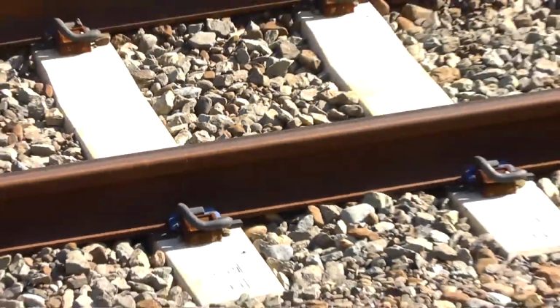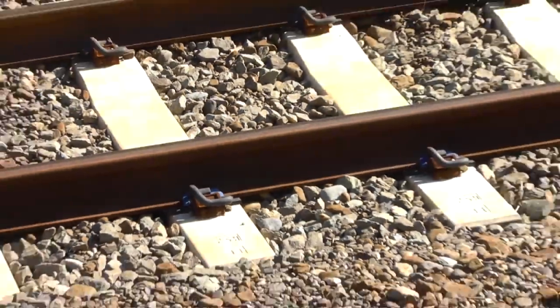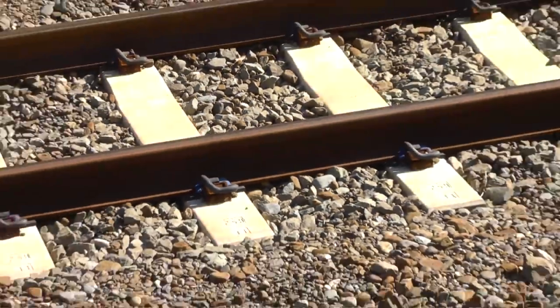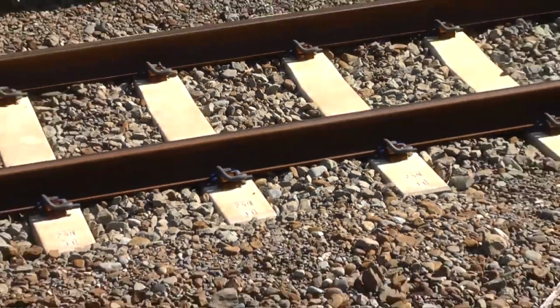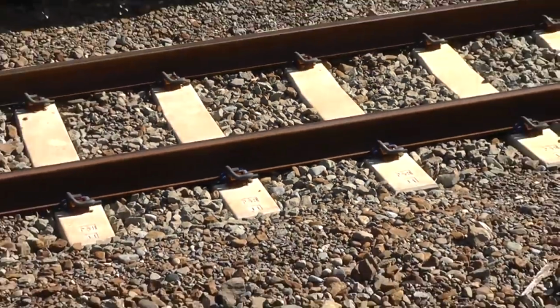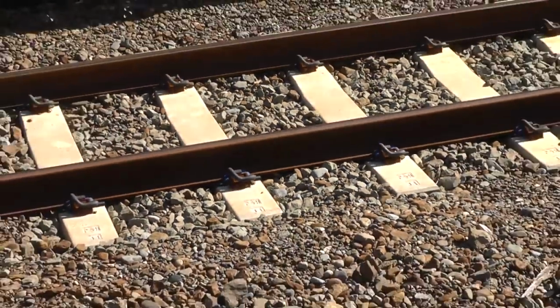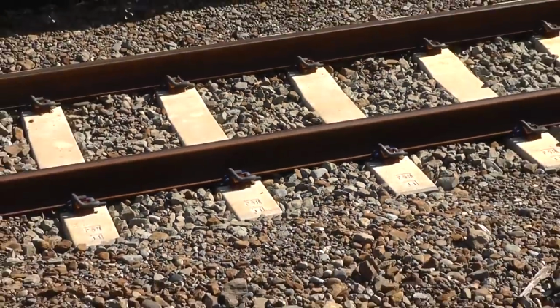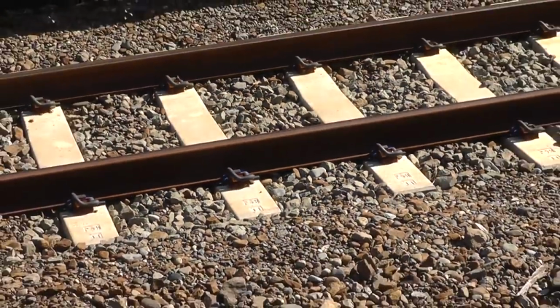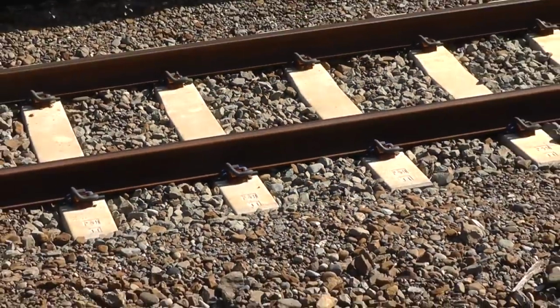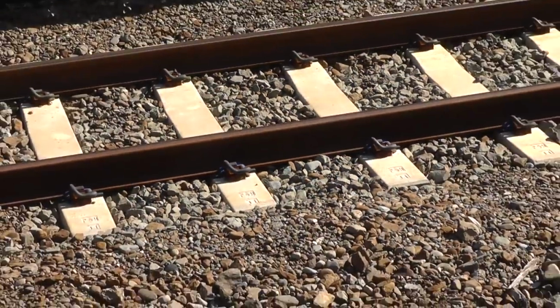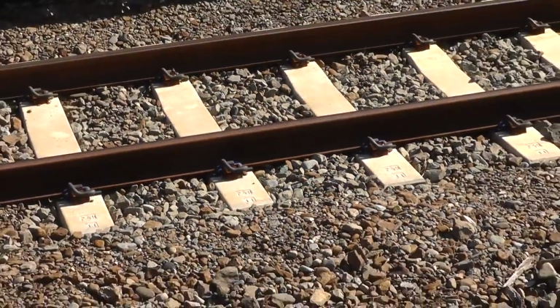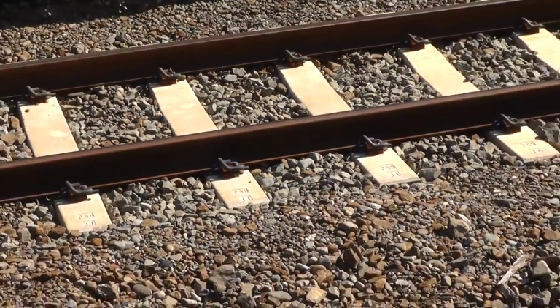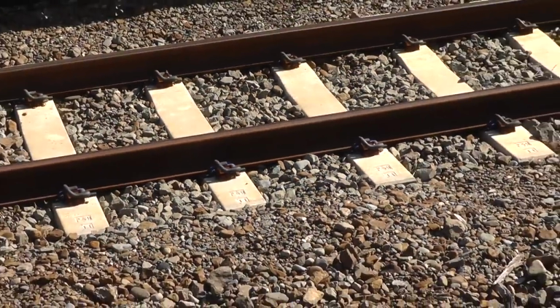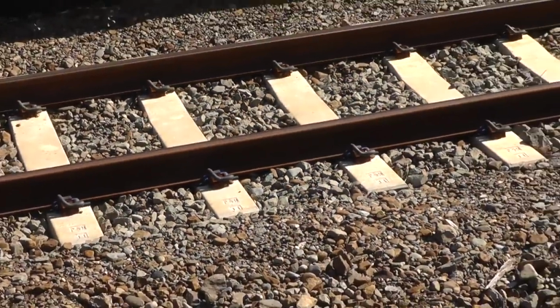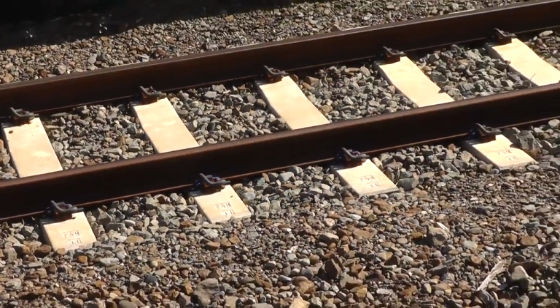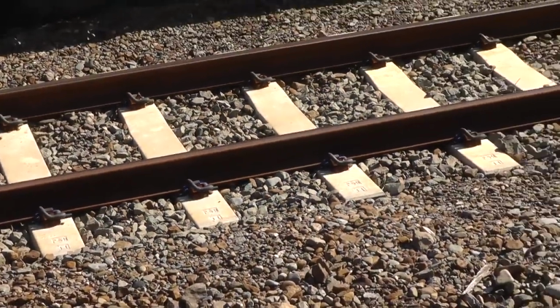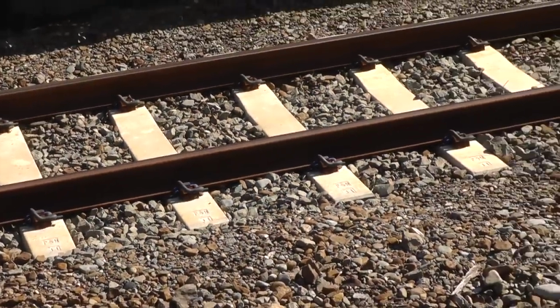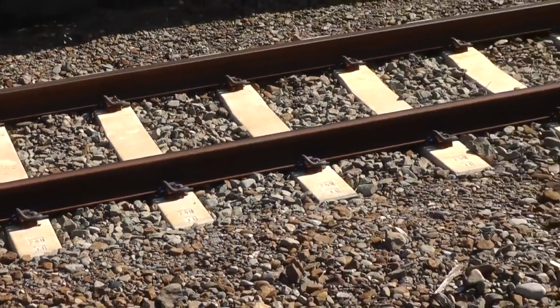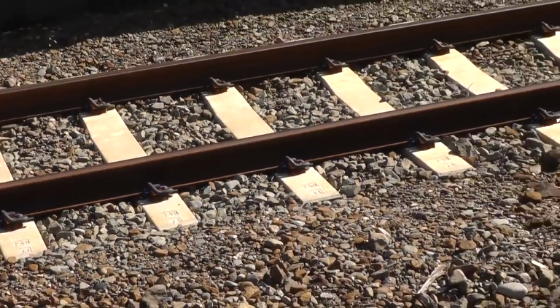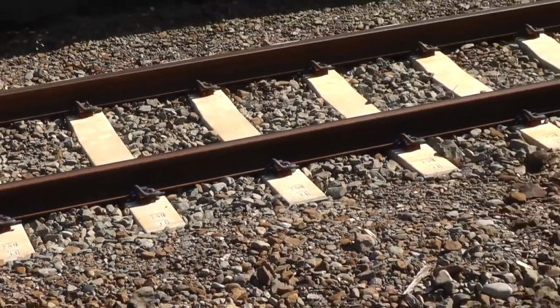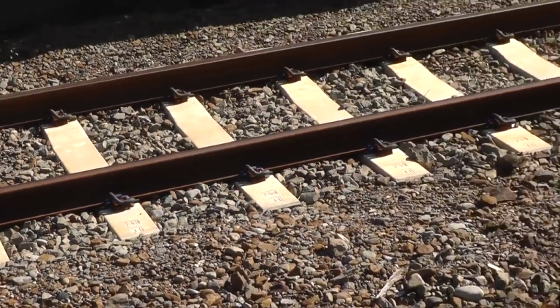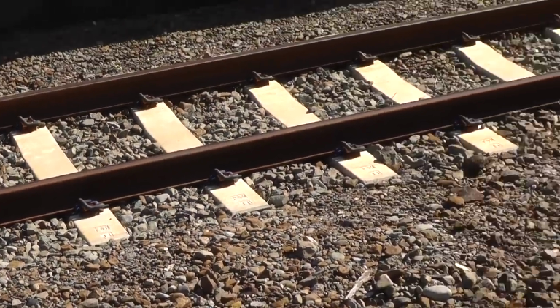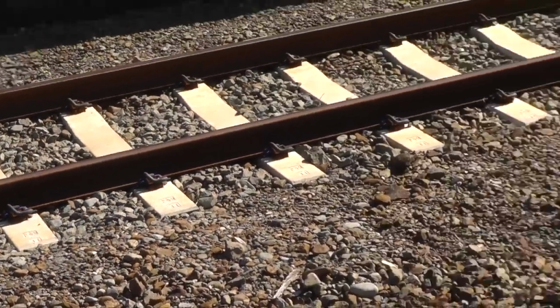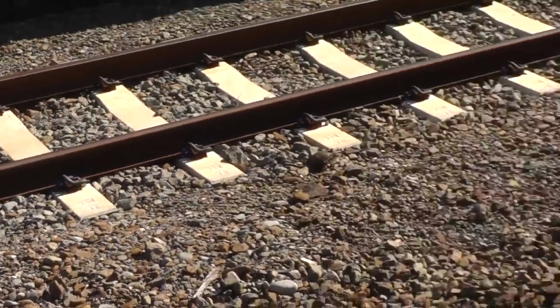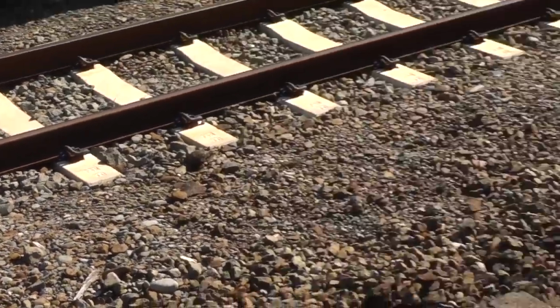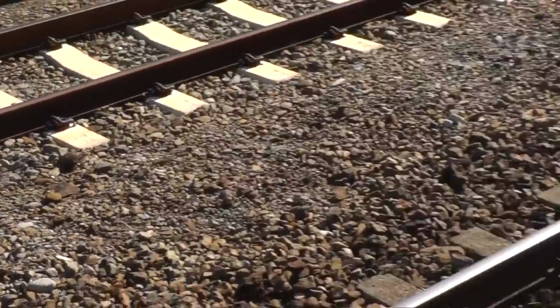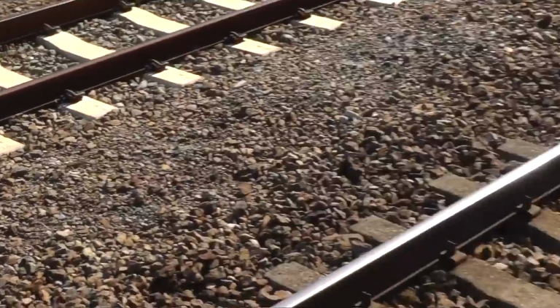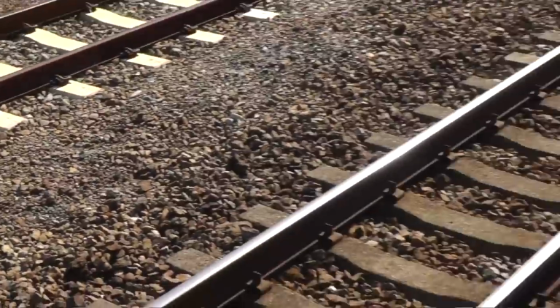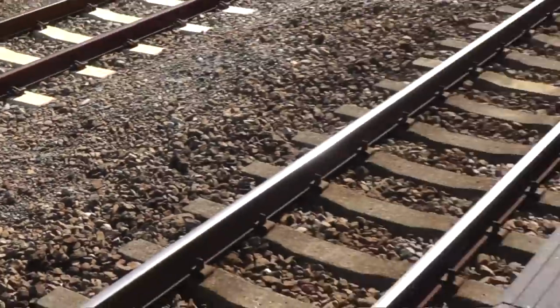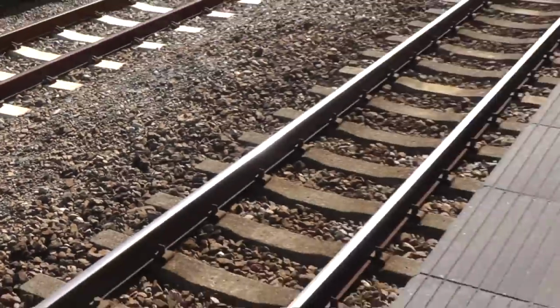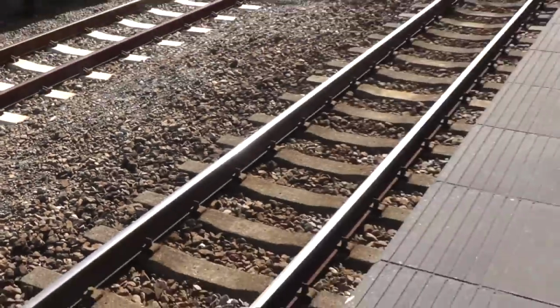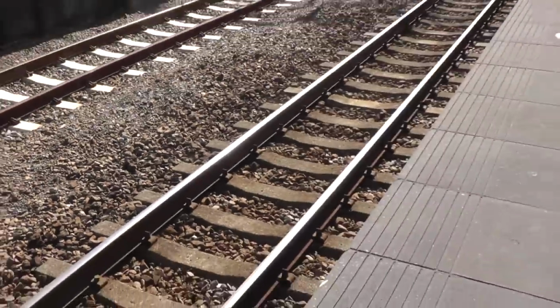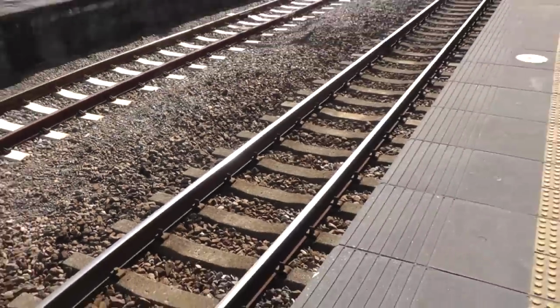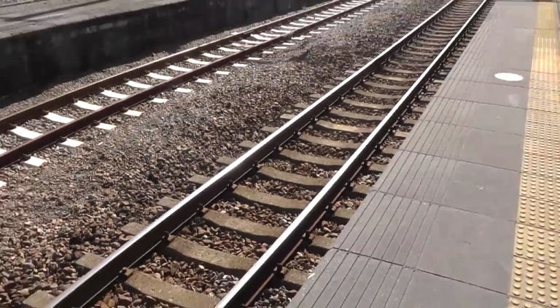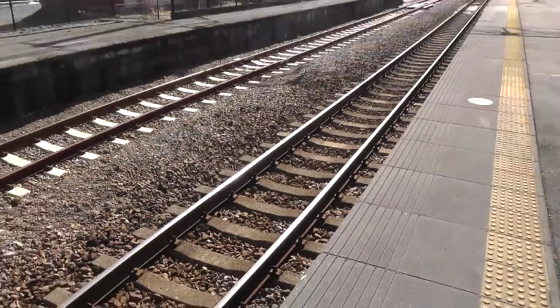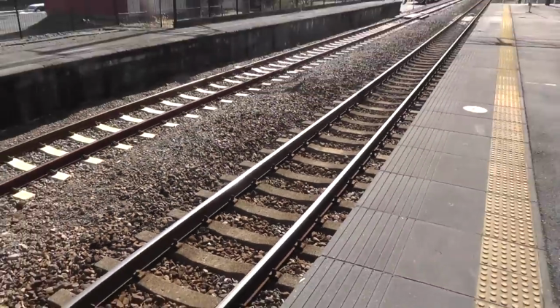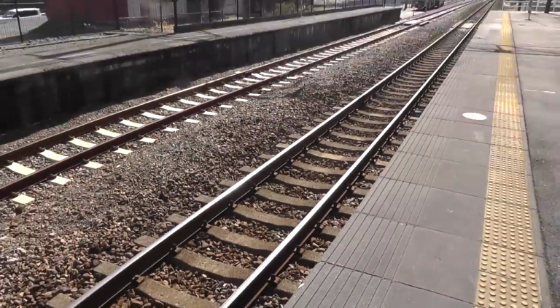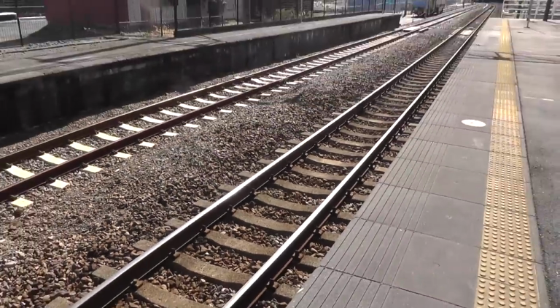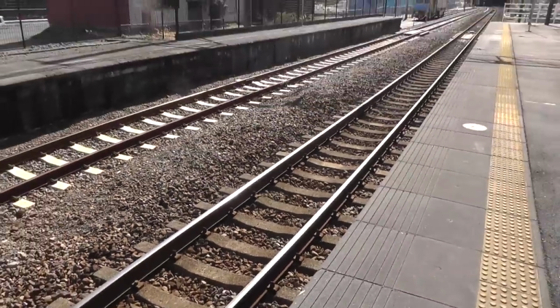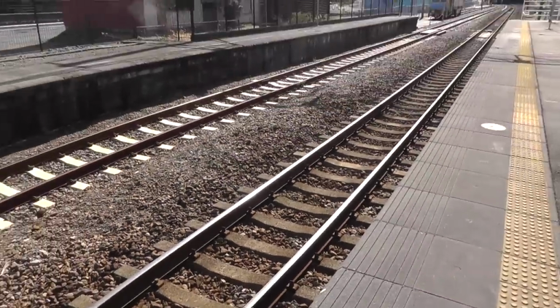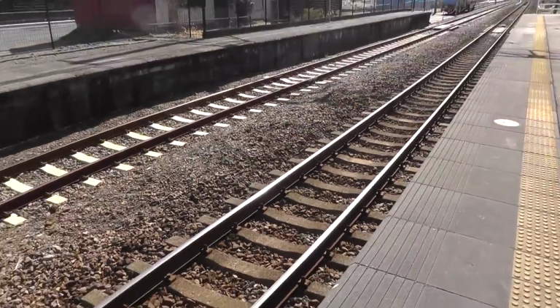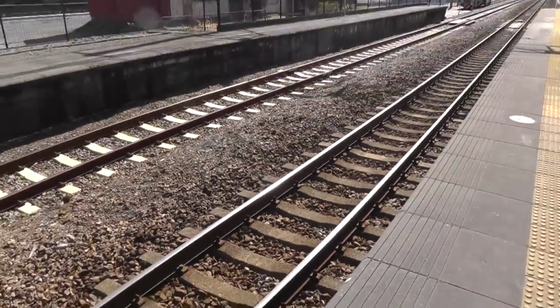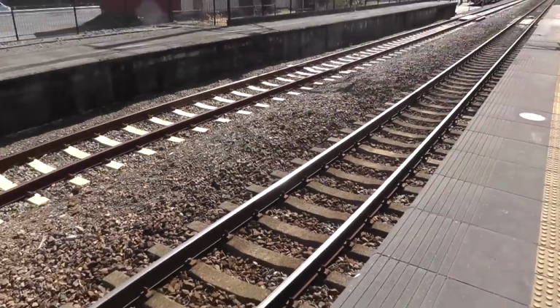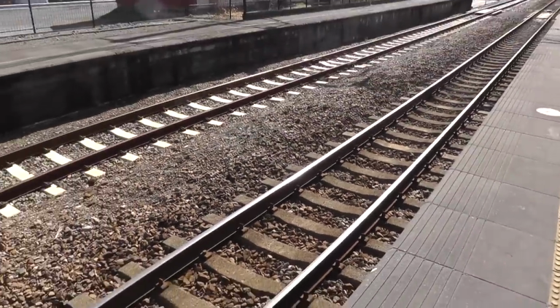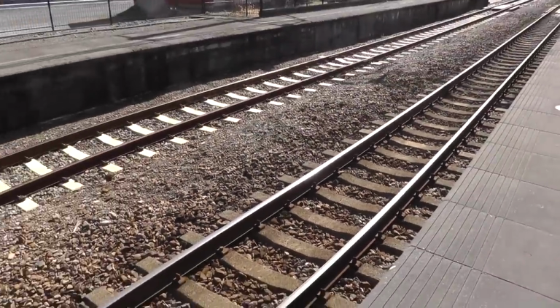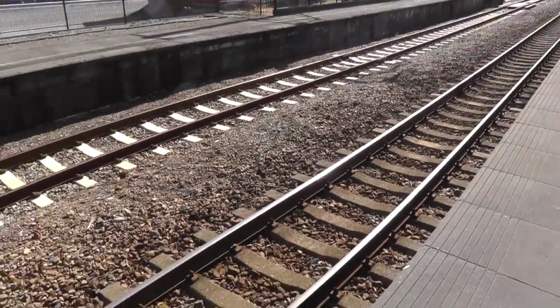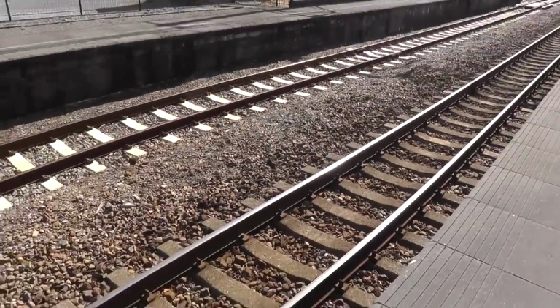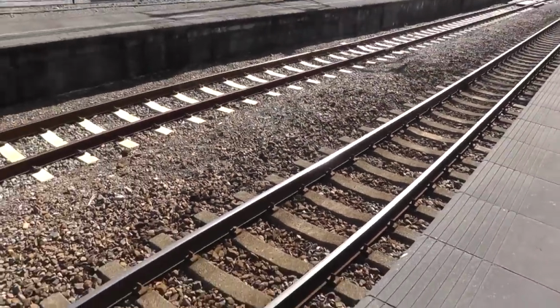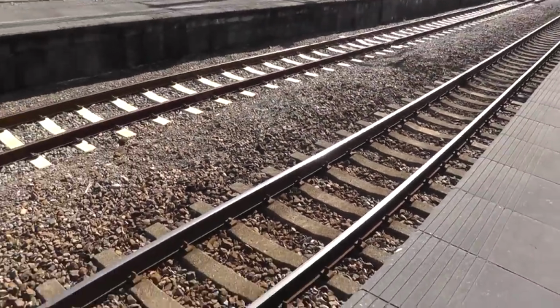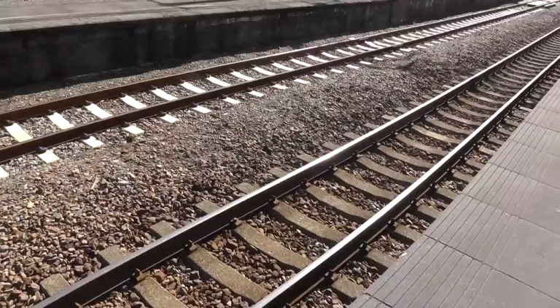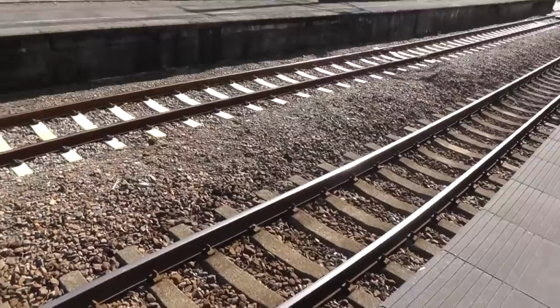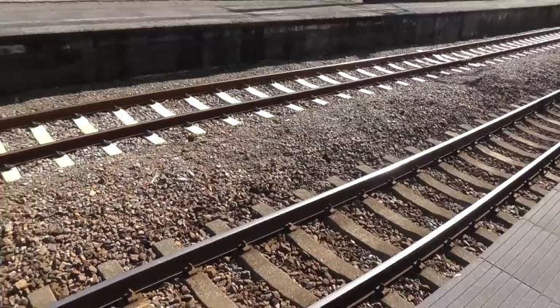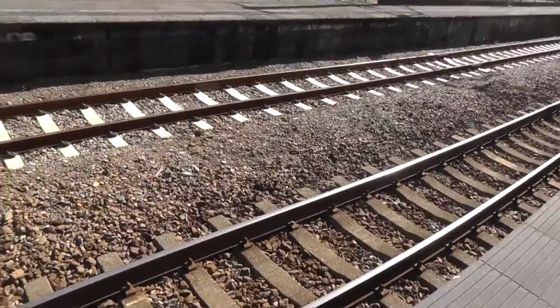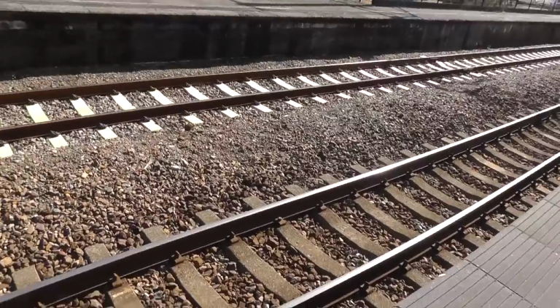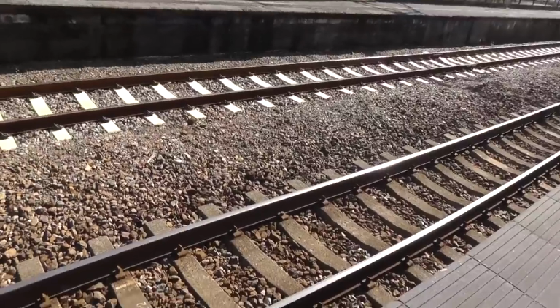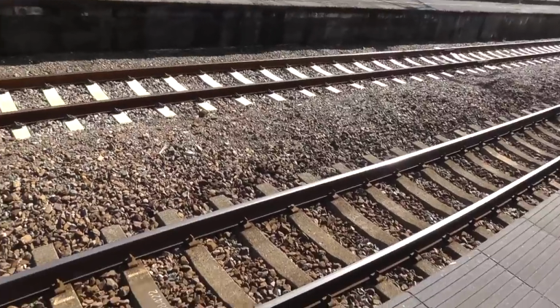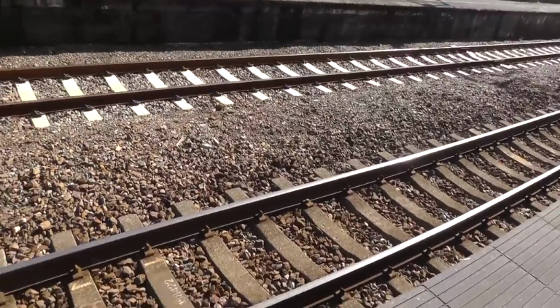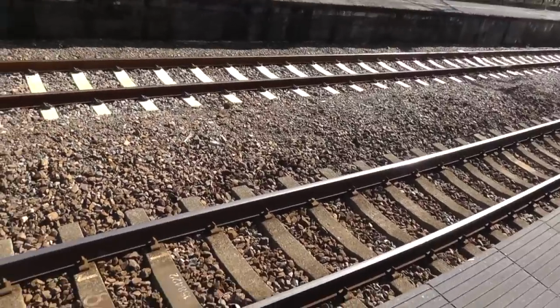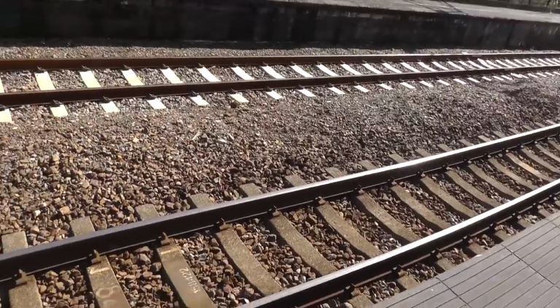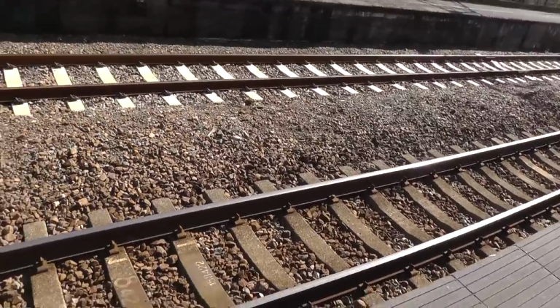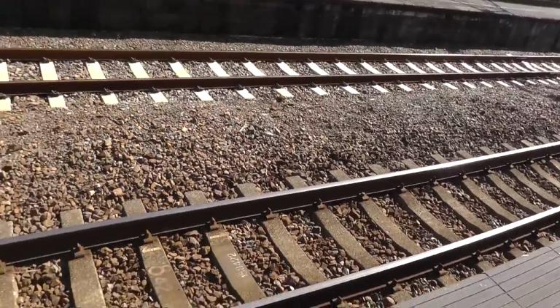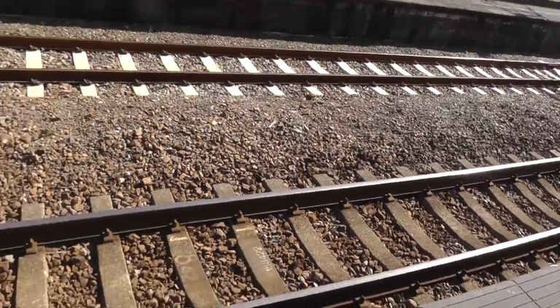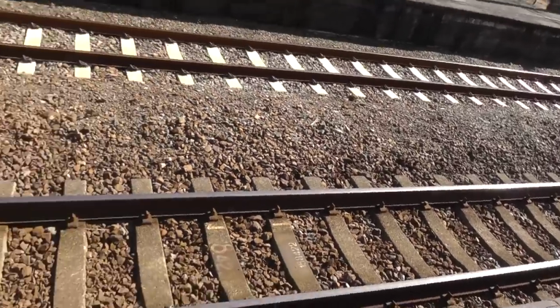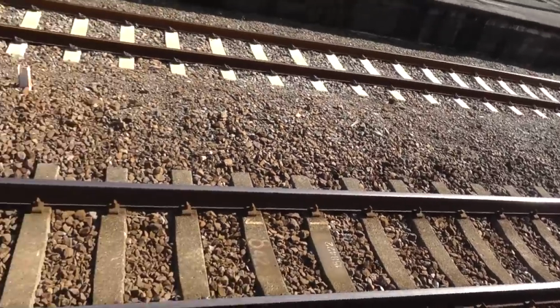I think this is newer over here. Certainly looks like newer ties, doesn't it? Yeah, there you go — two different types of pins on the rail fasteners.